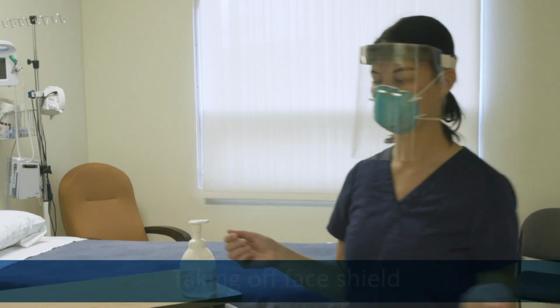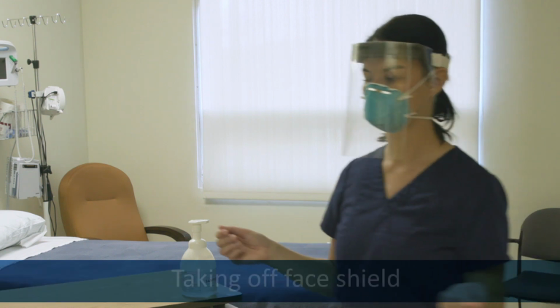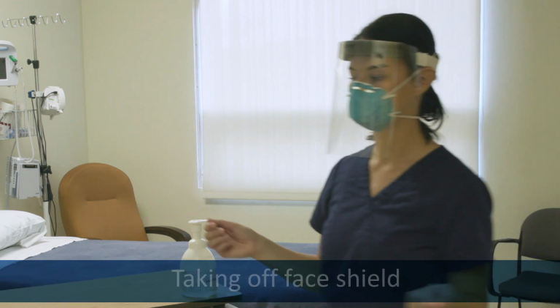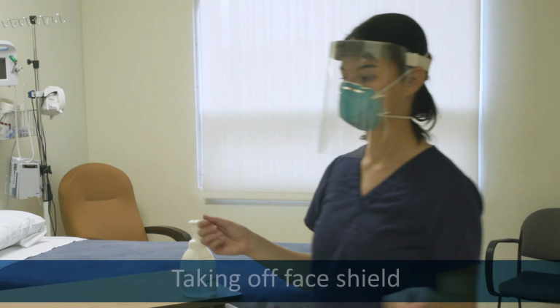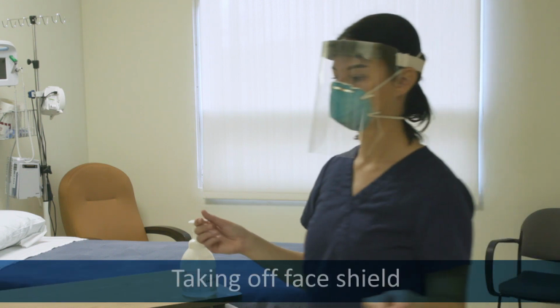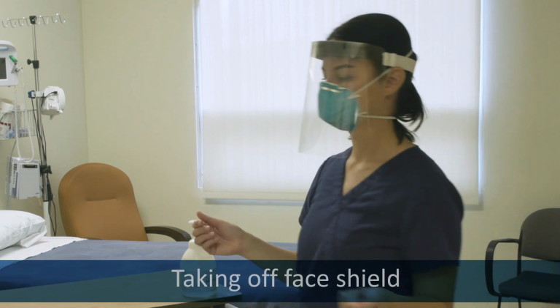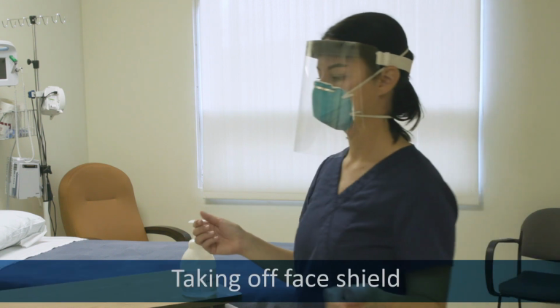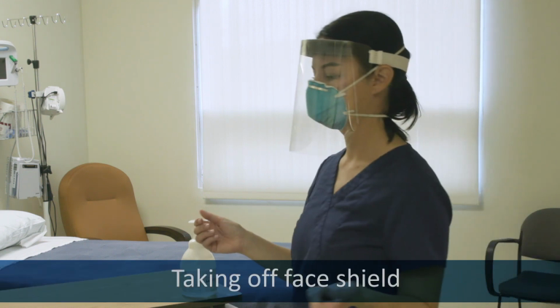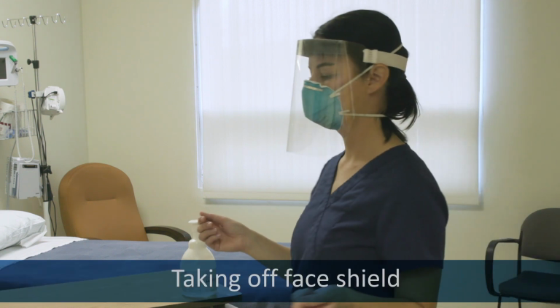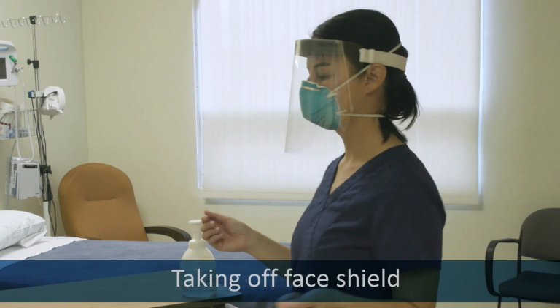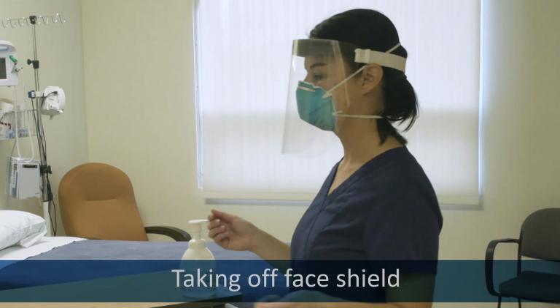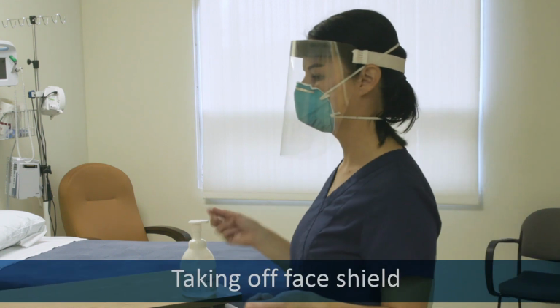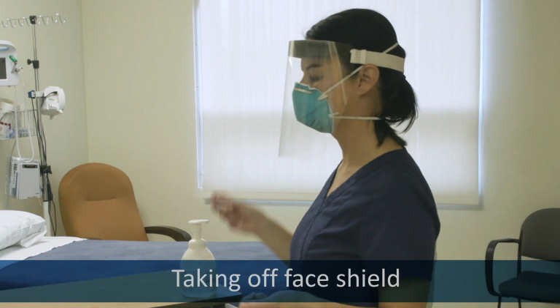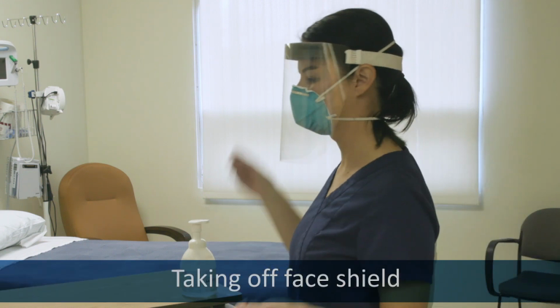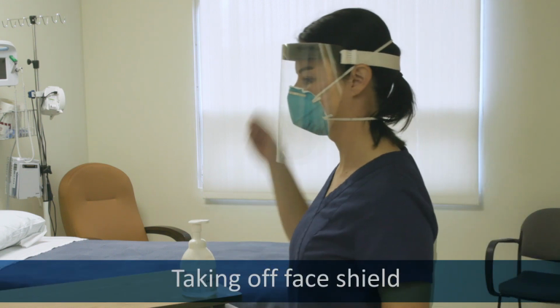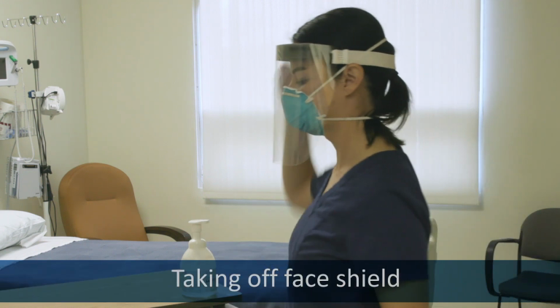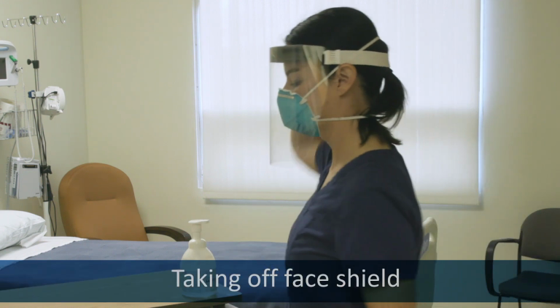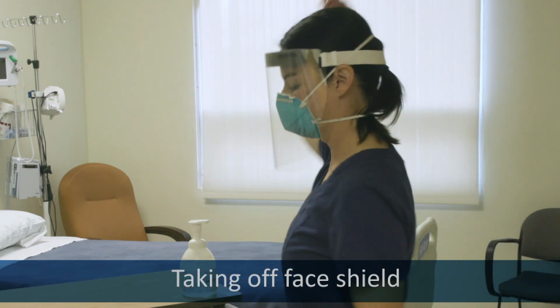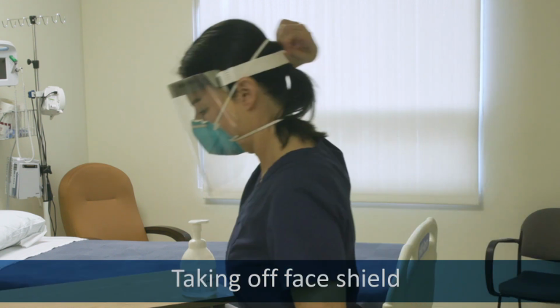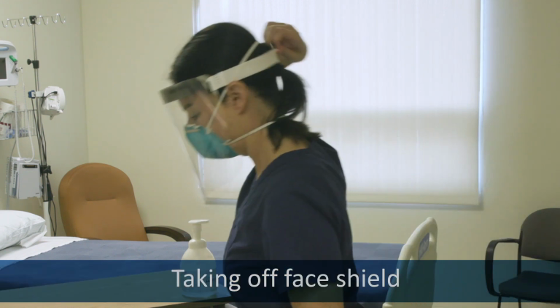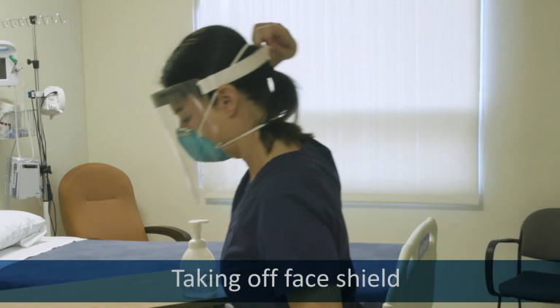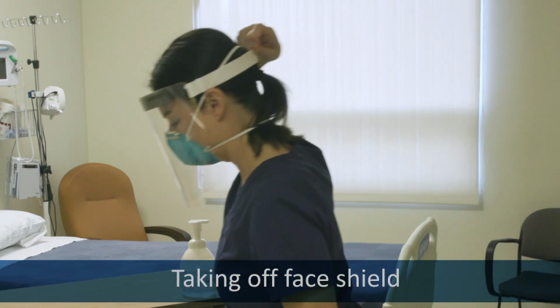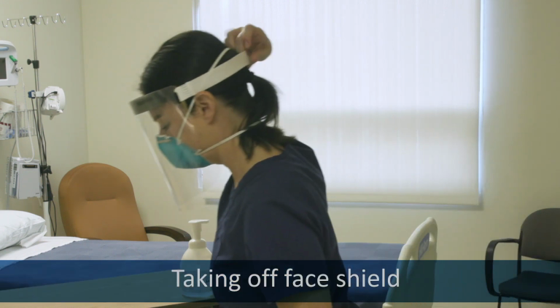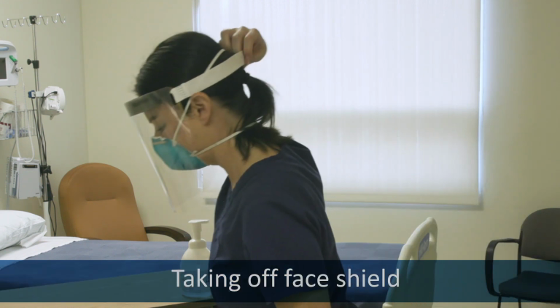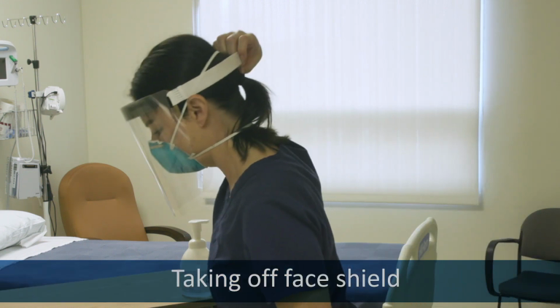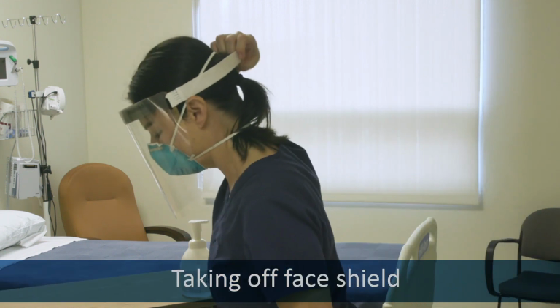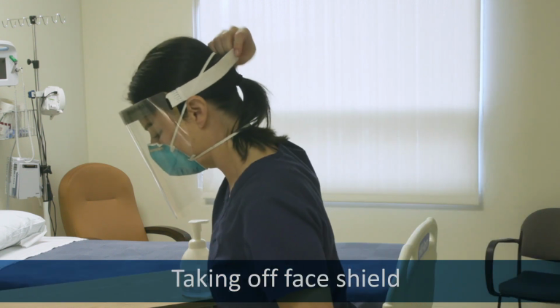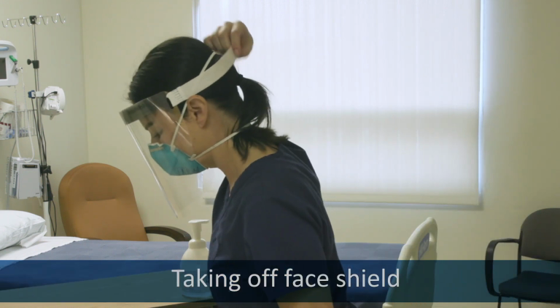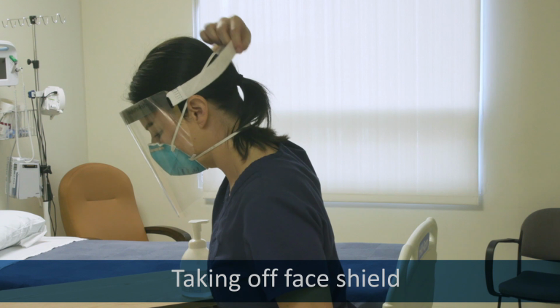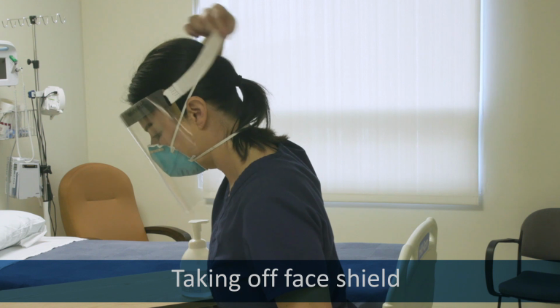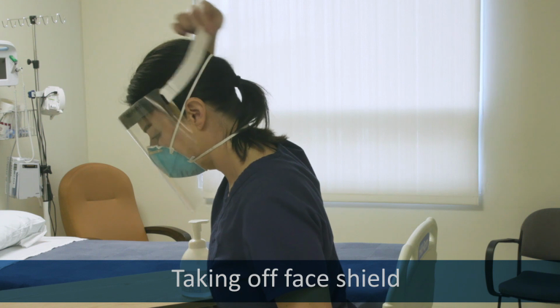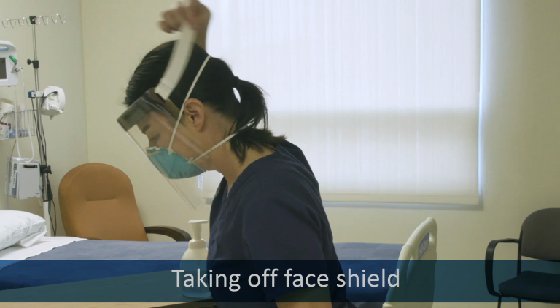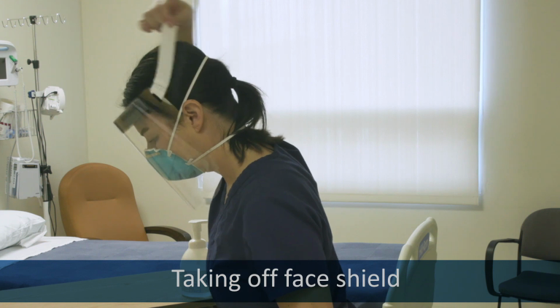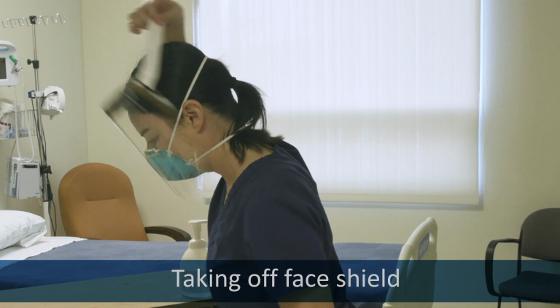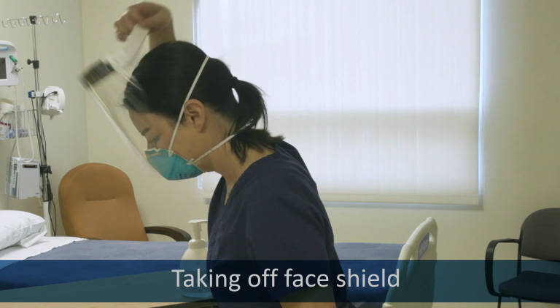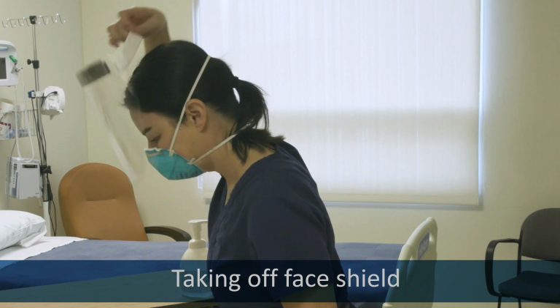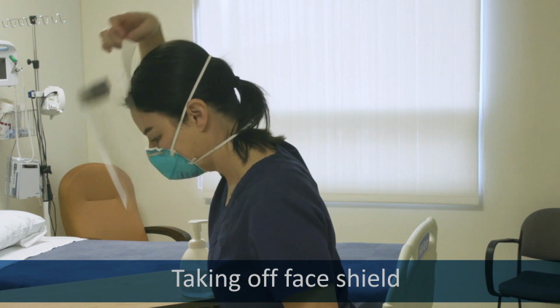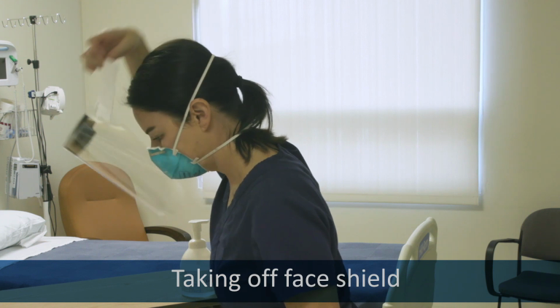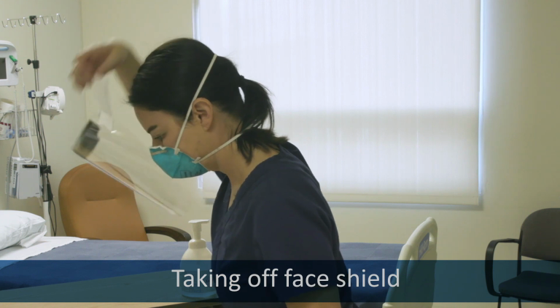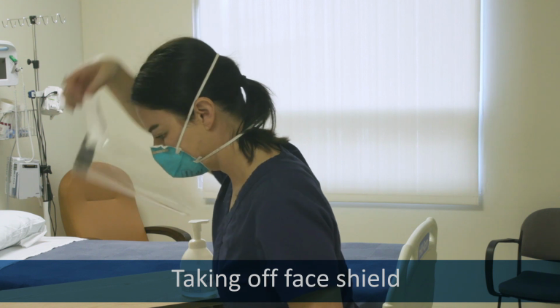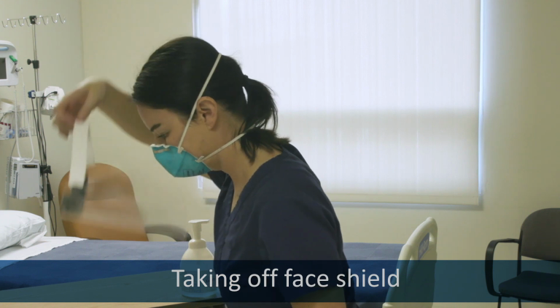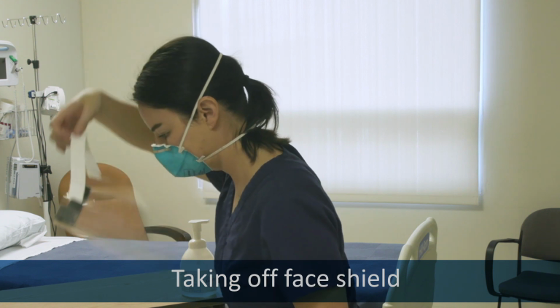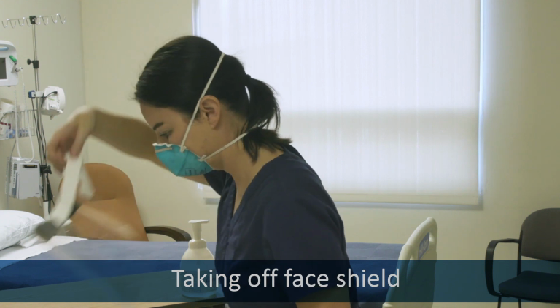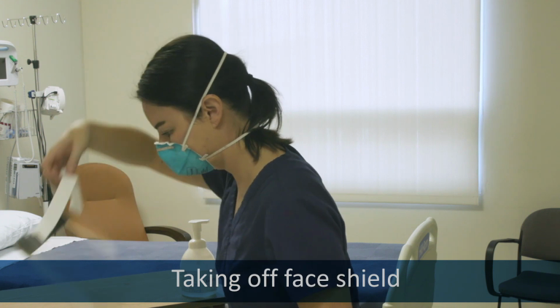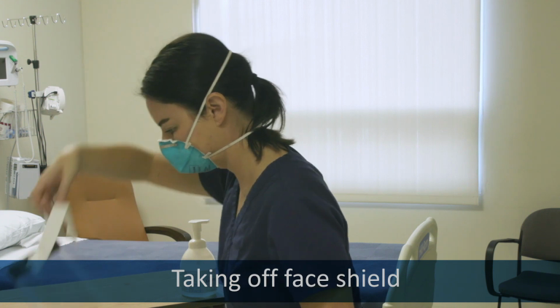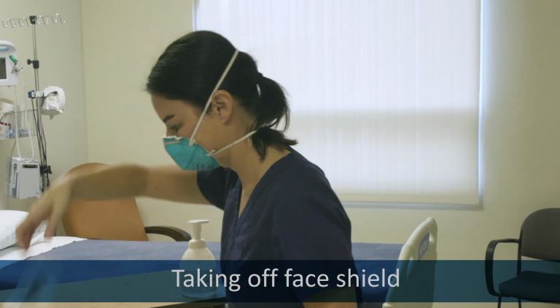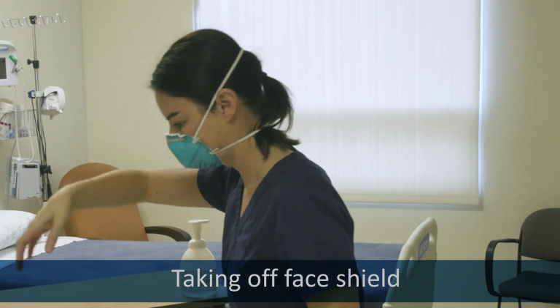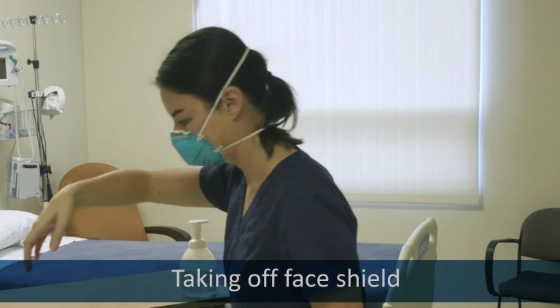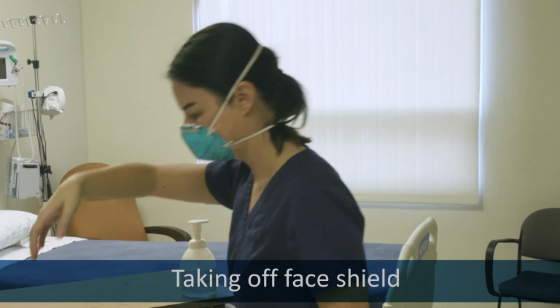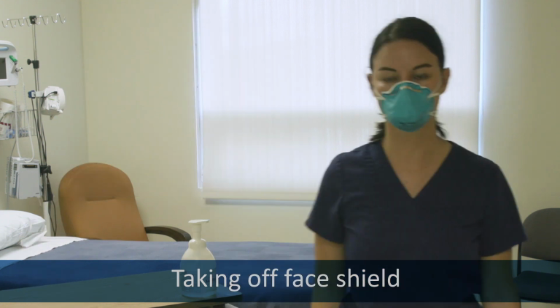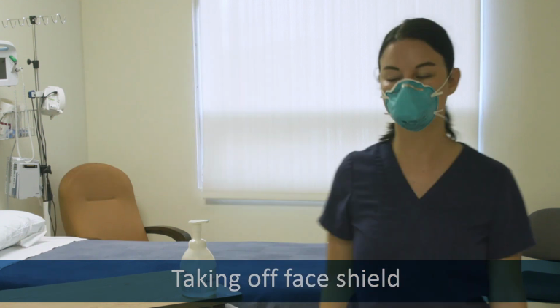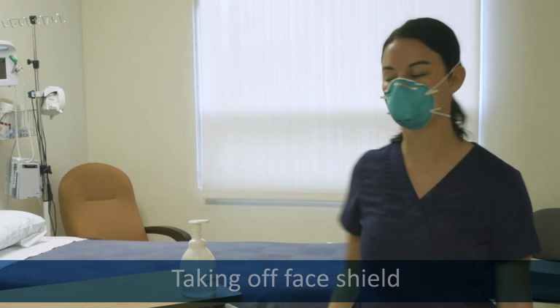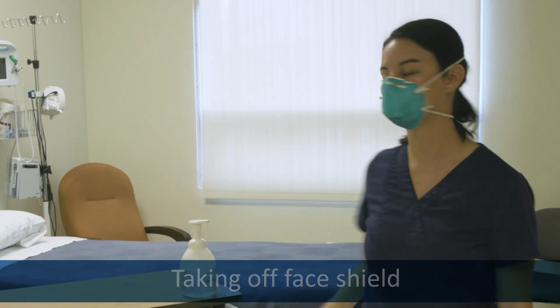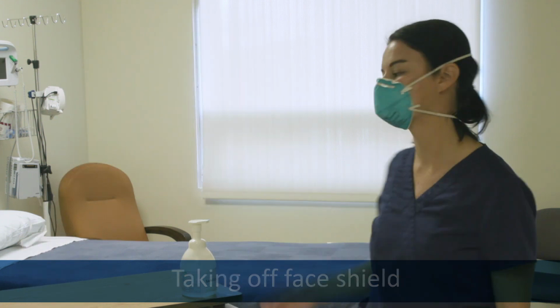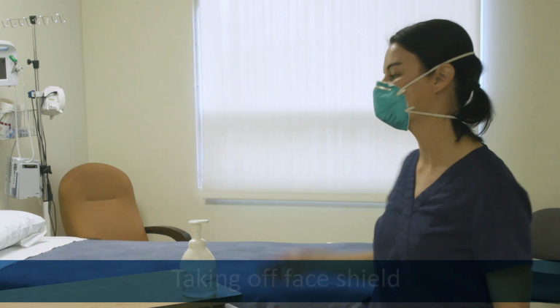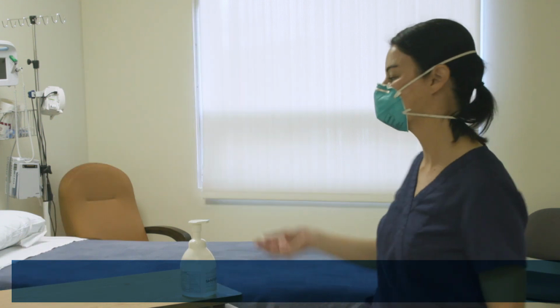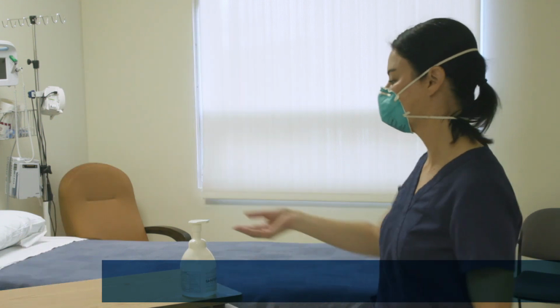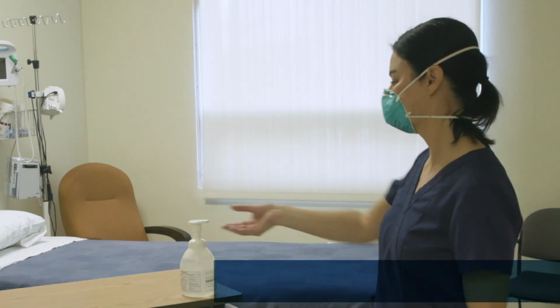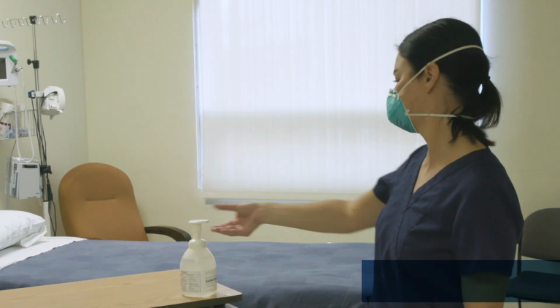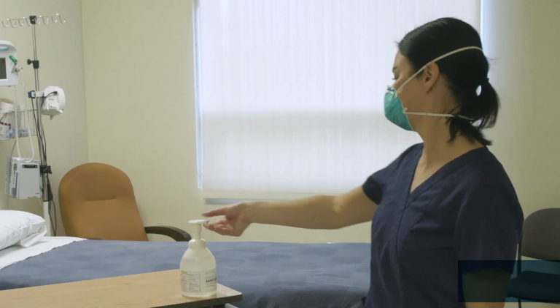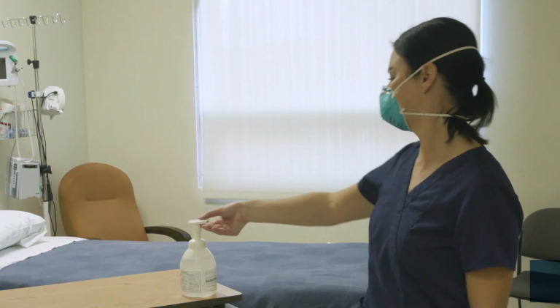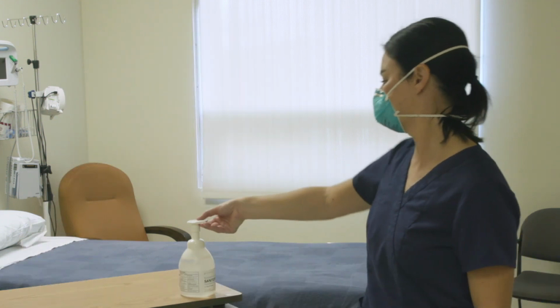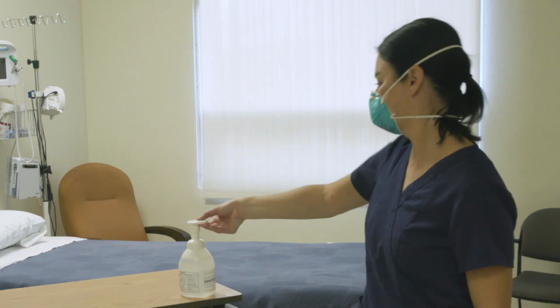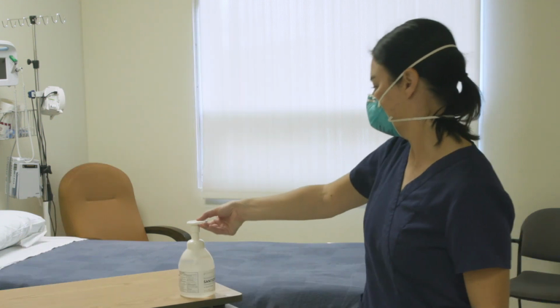Remove the face shield by the strap, up and over your head without touching your skin, or remove your goggles.